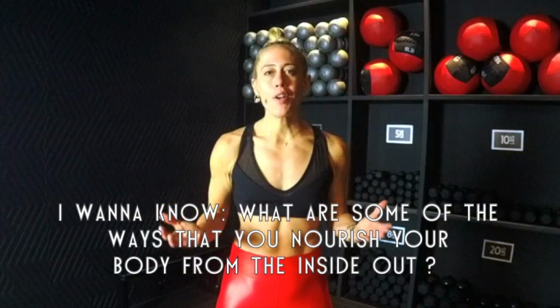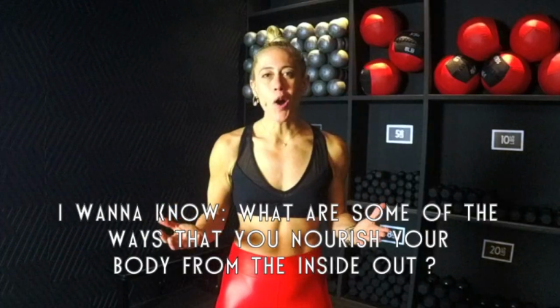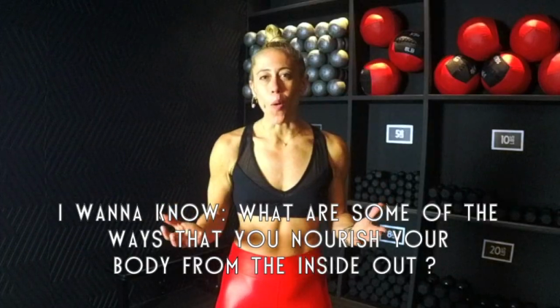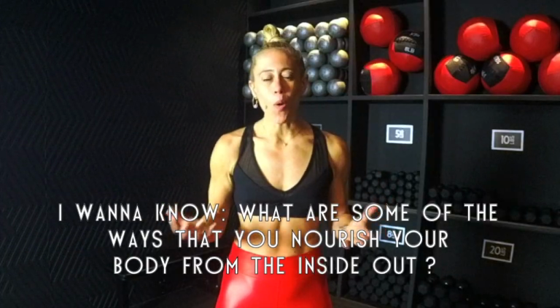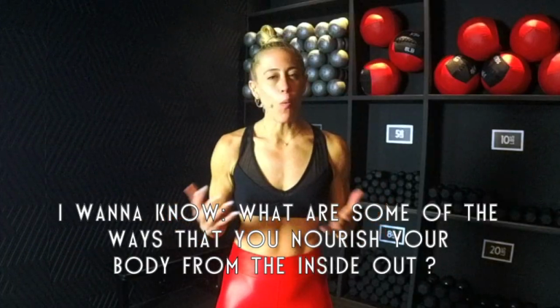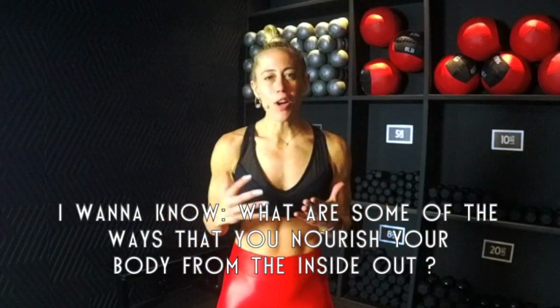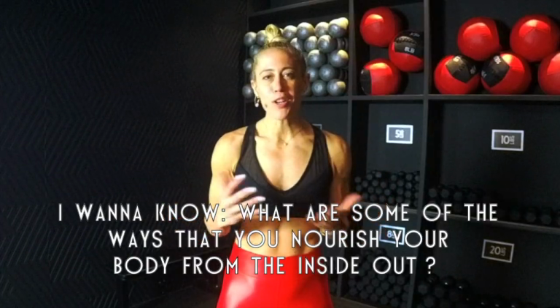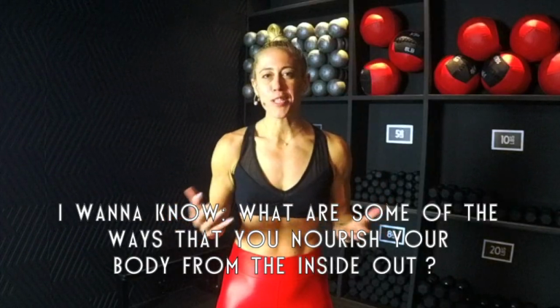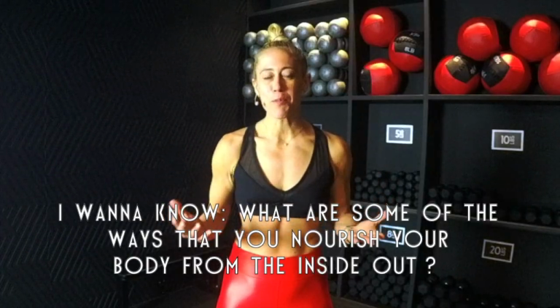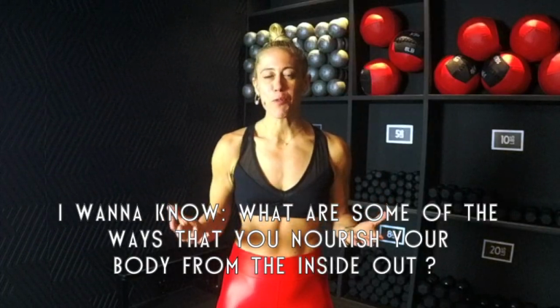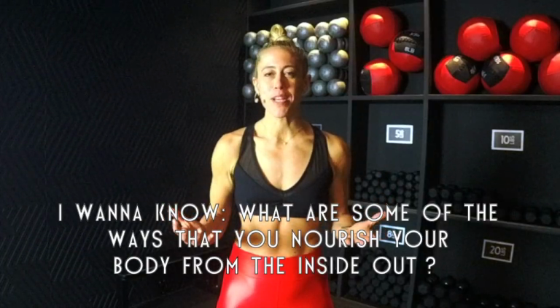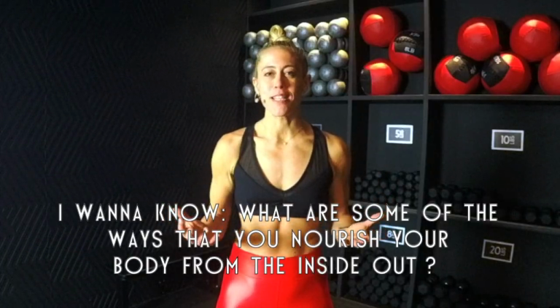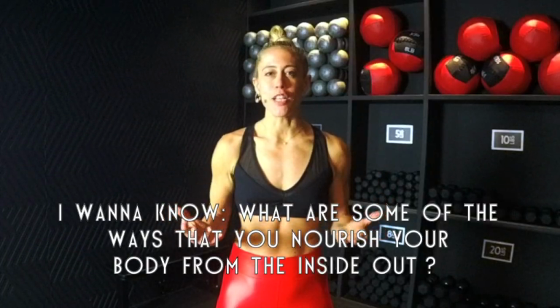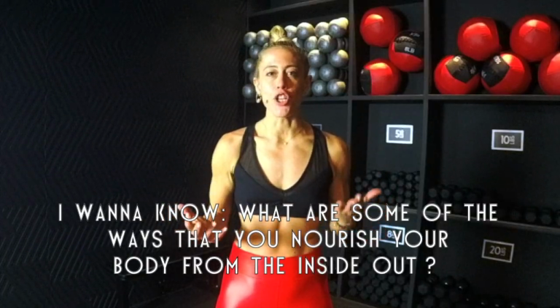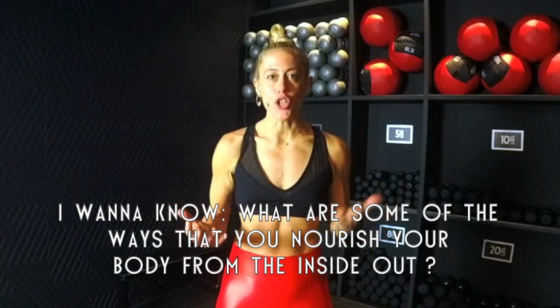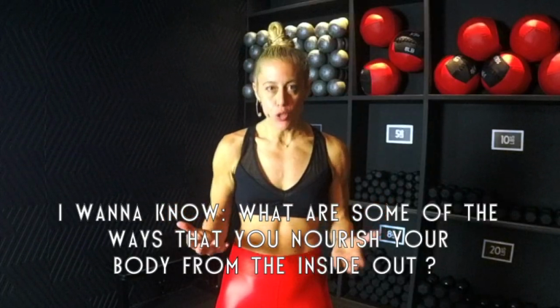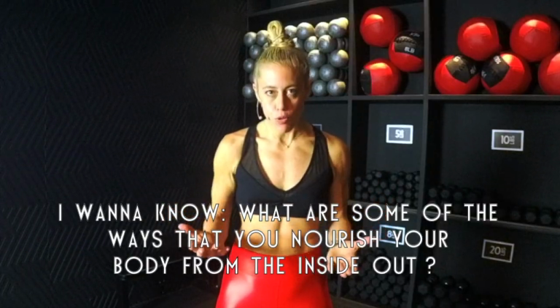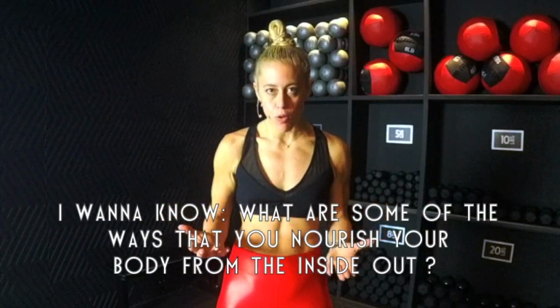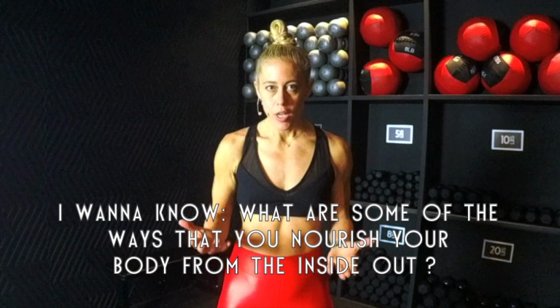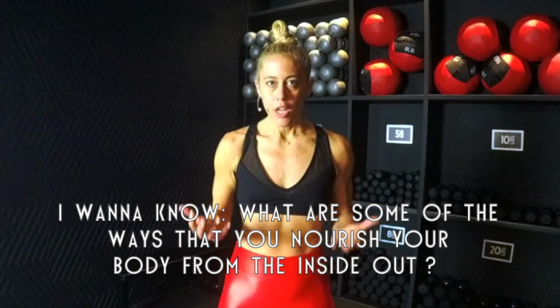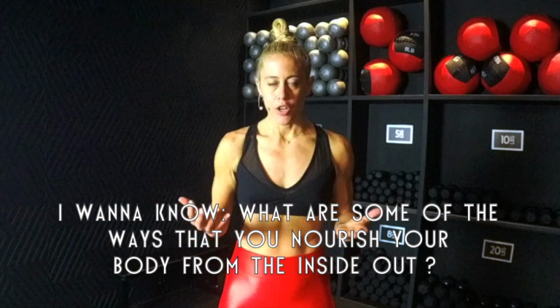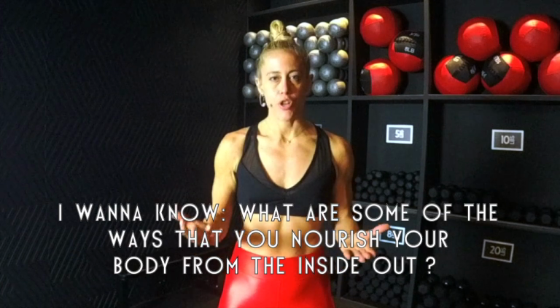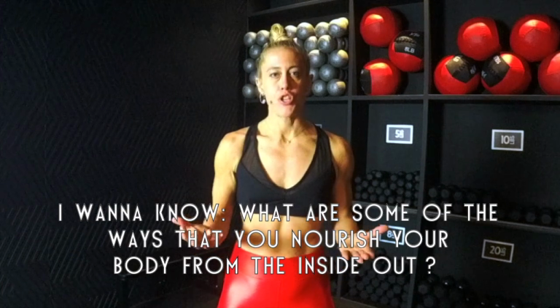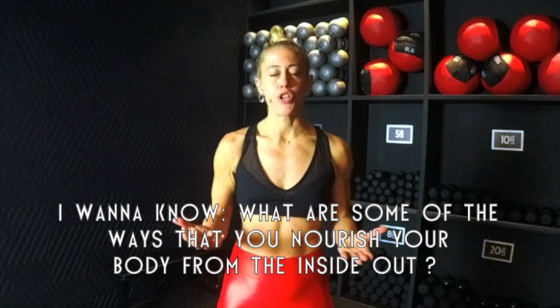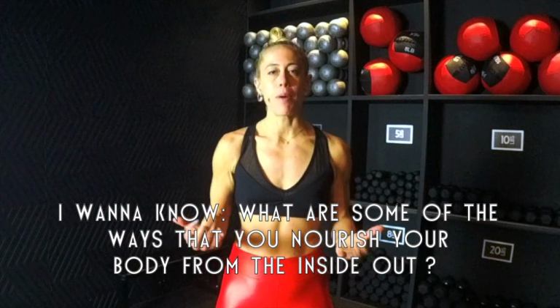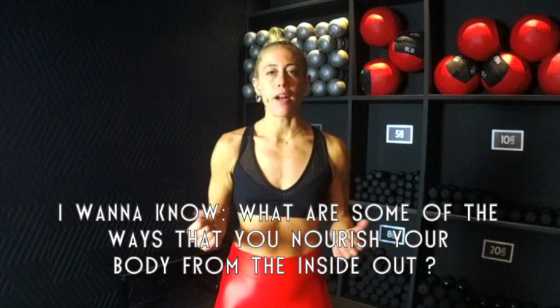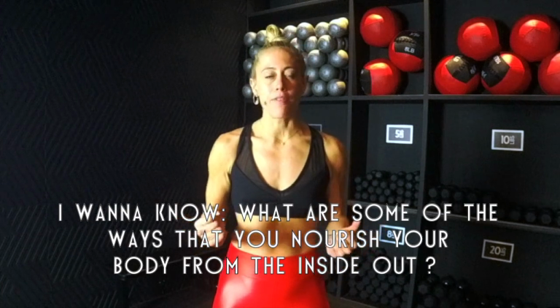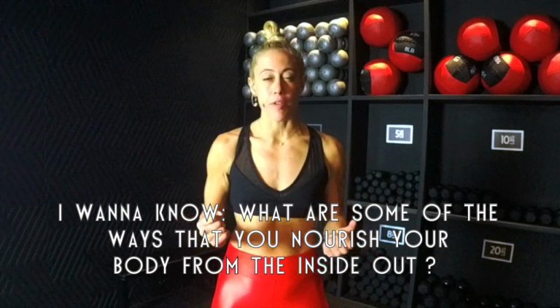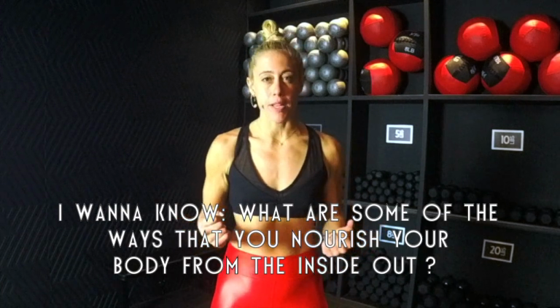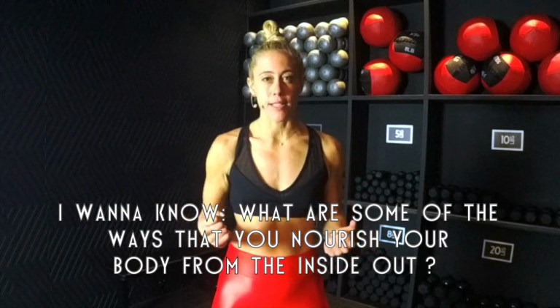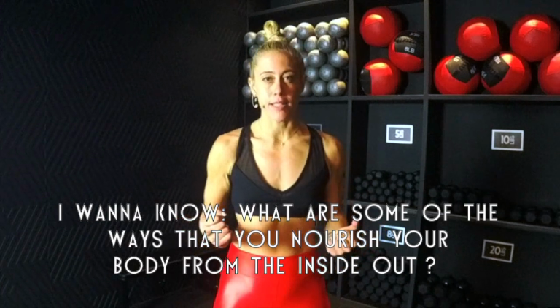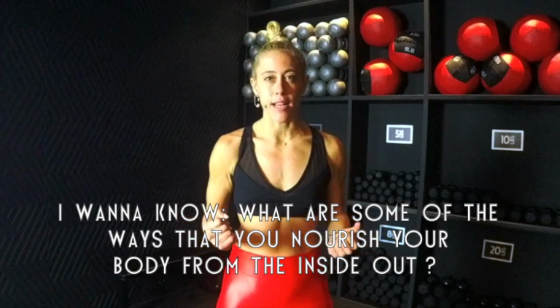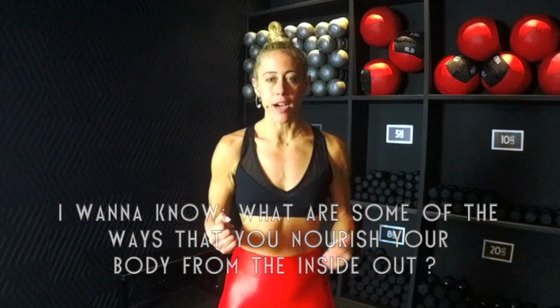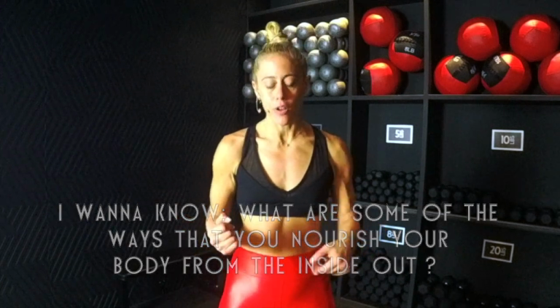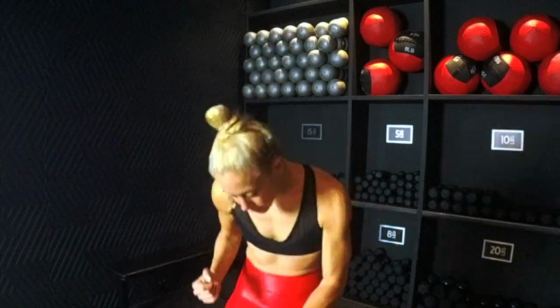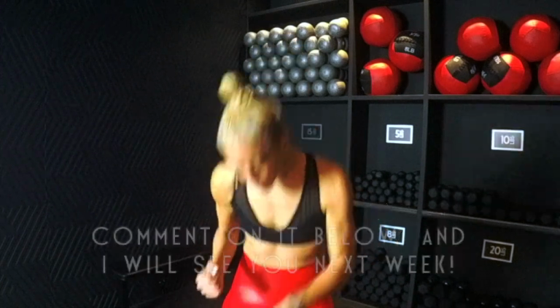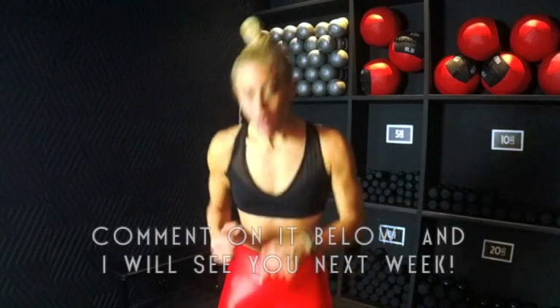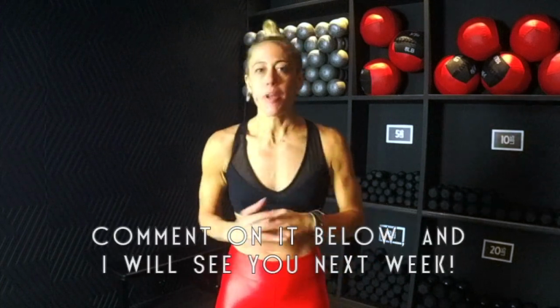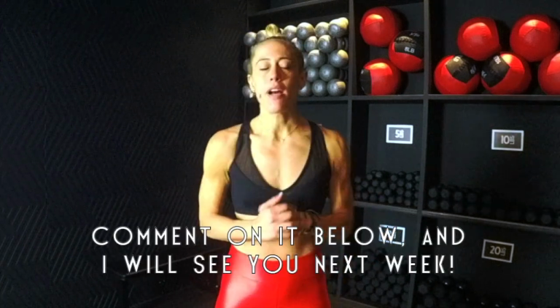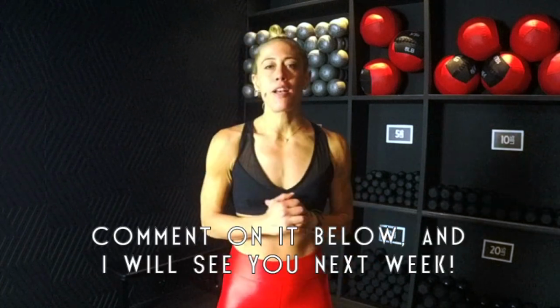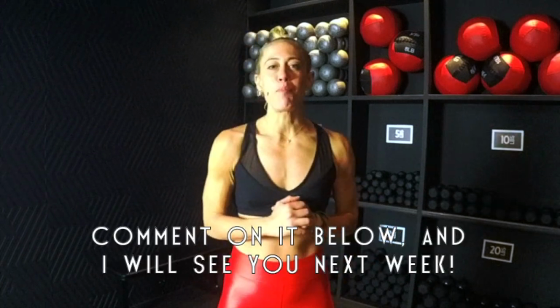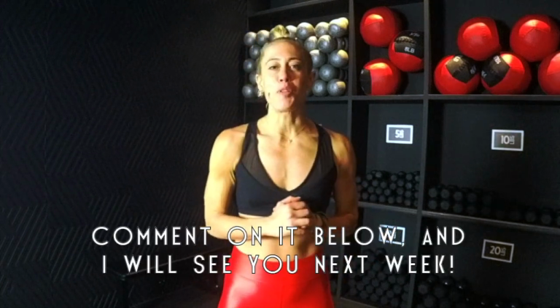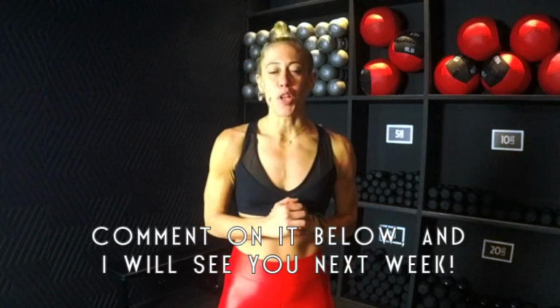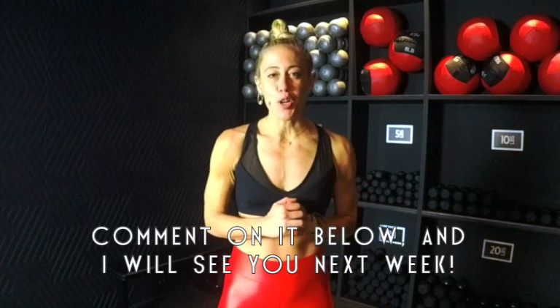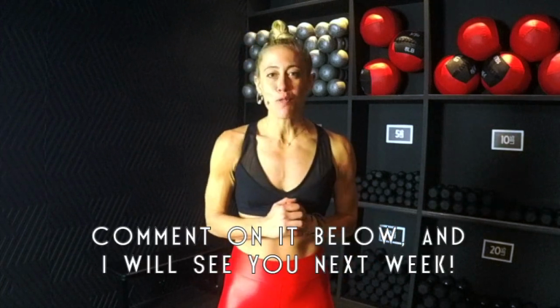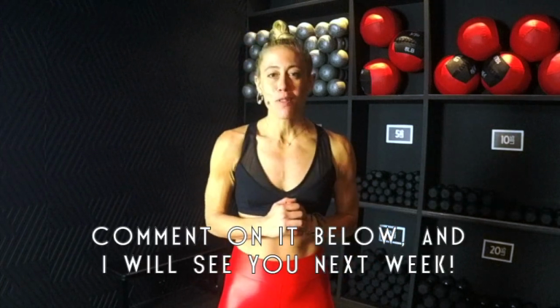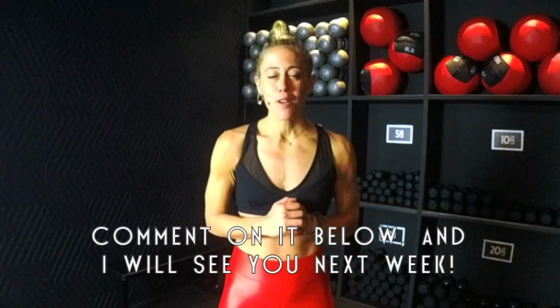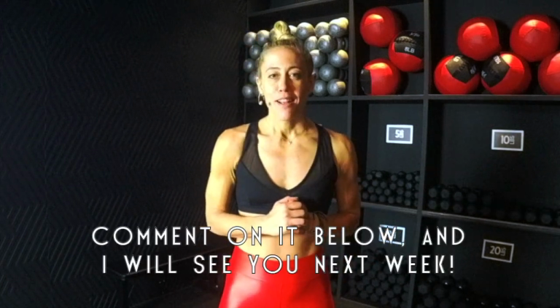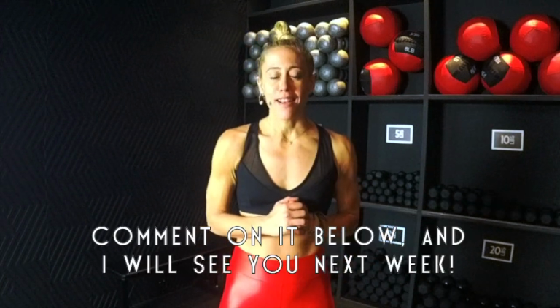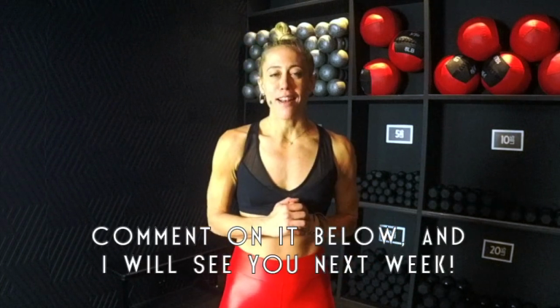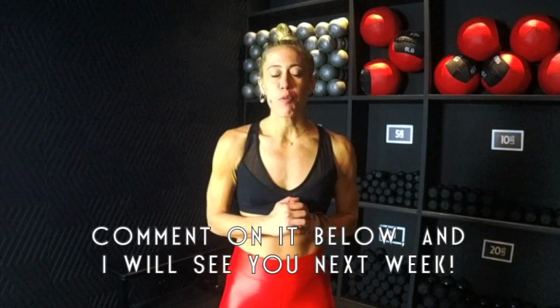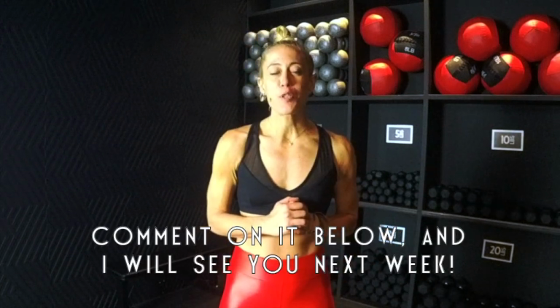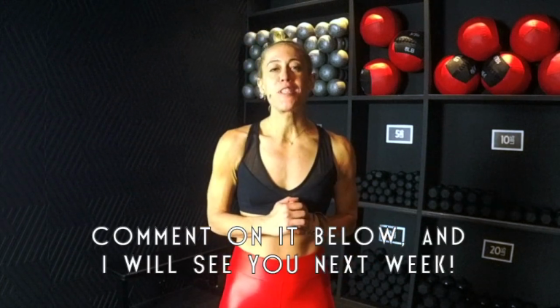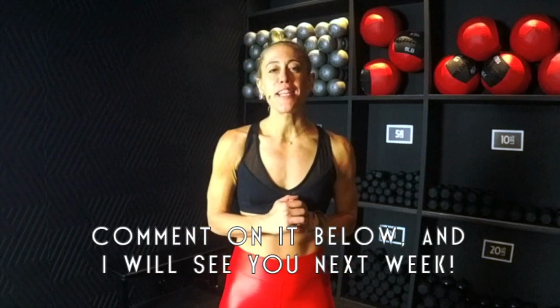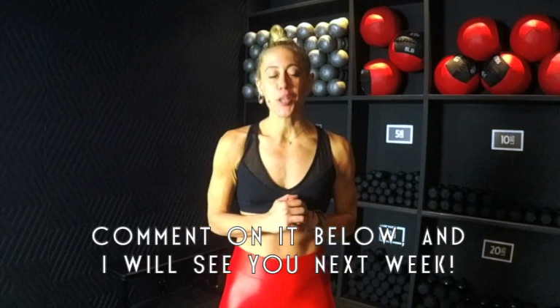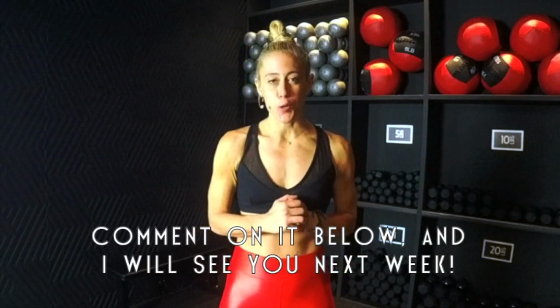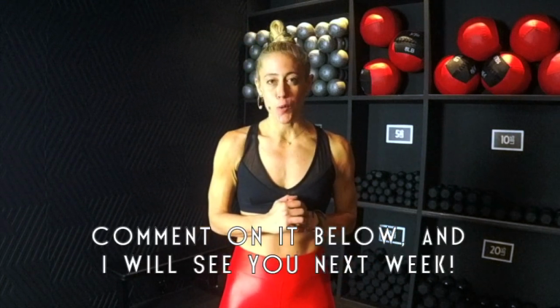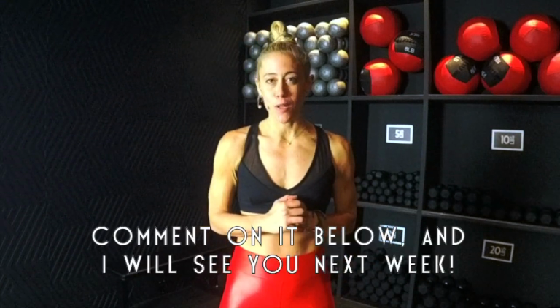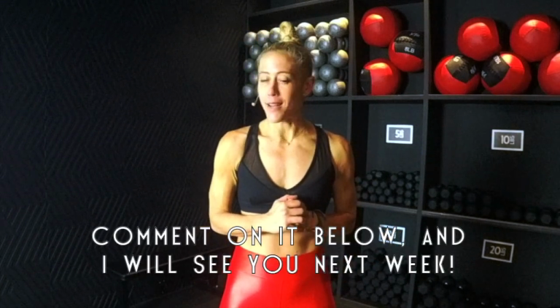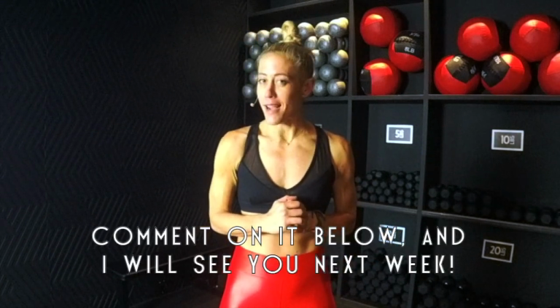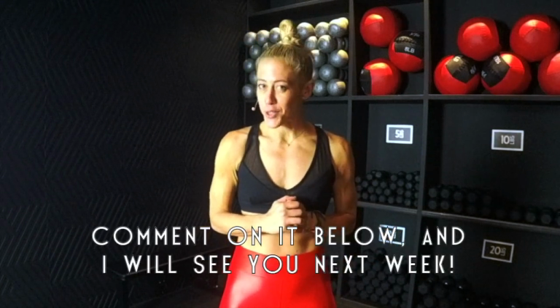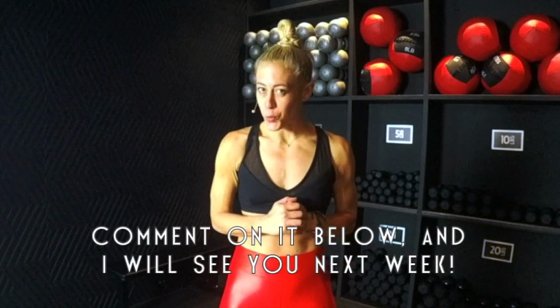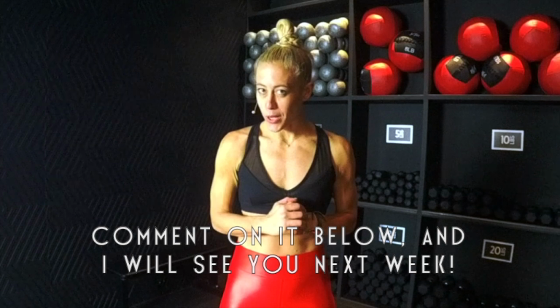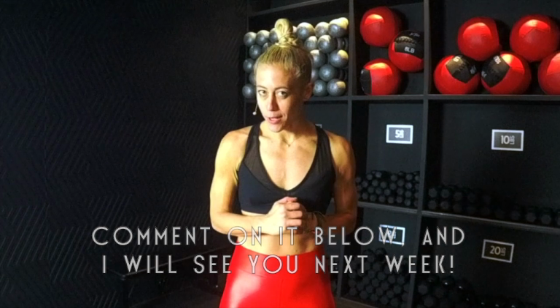I want to know what are some of the ways that you nourish your body from the inside out — comment below, and I will see you next week.